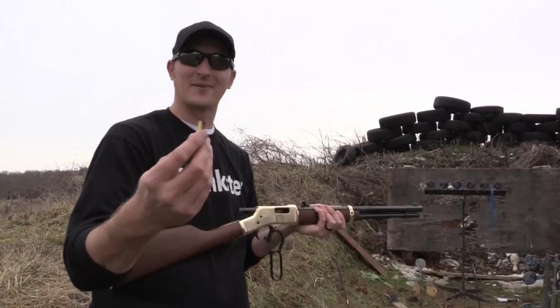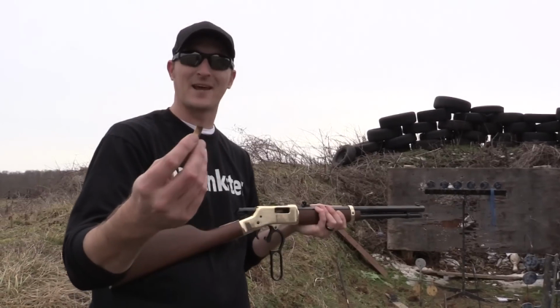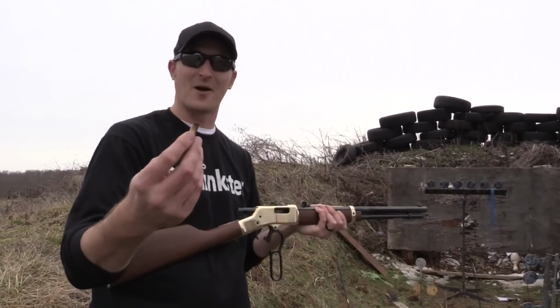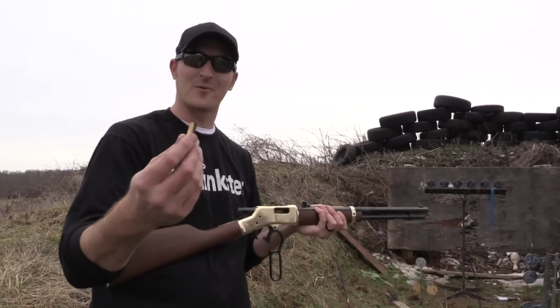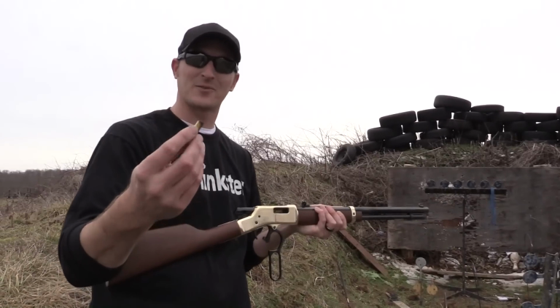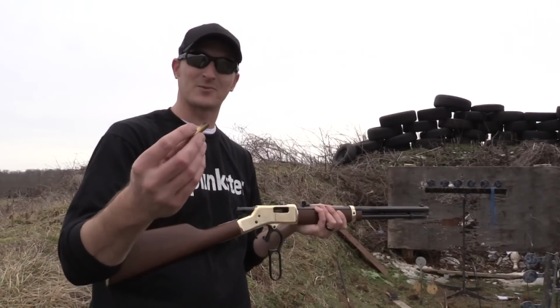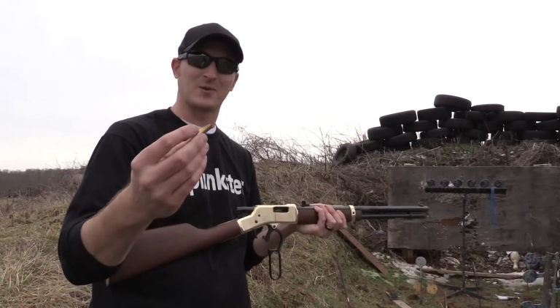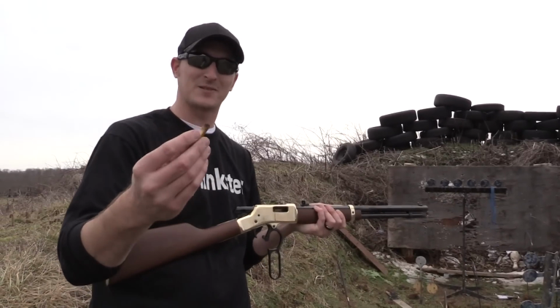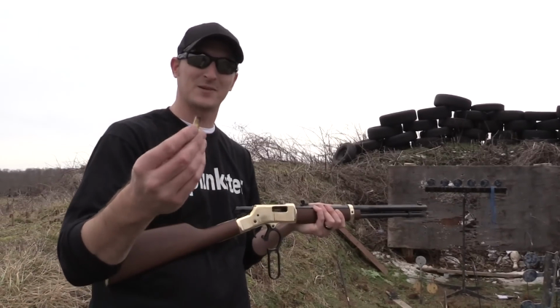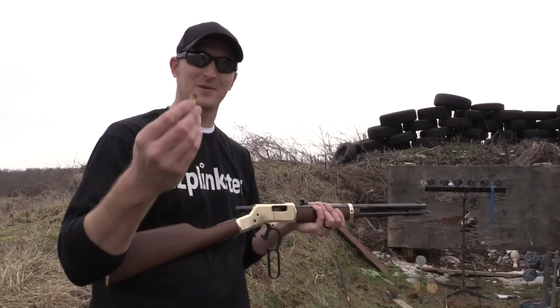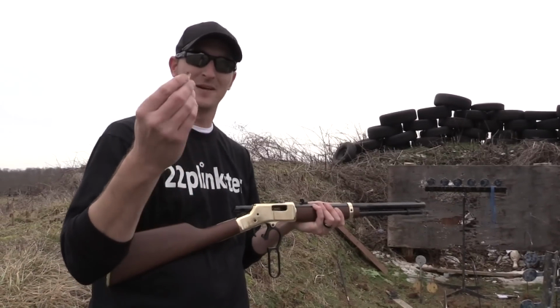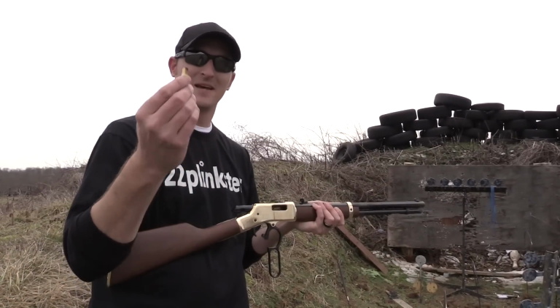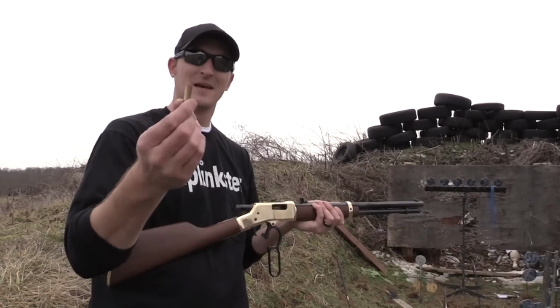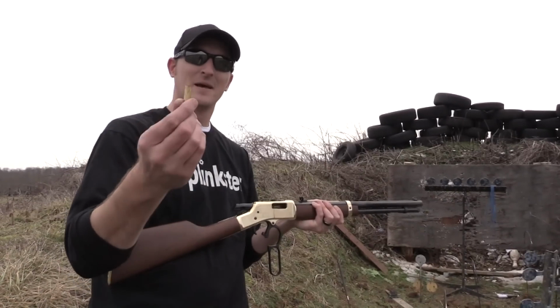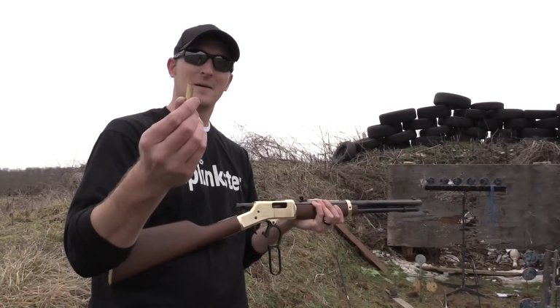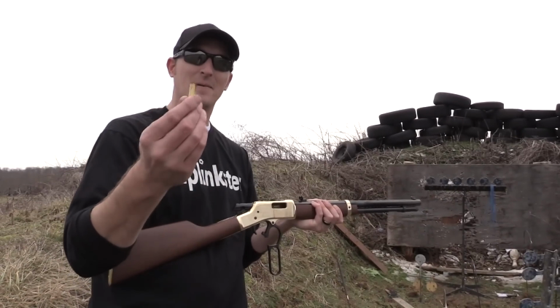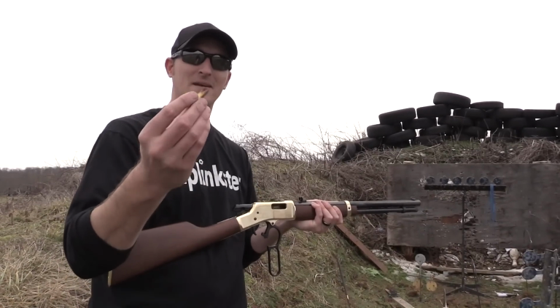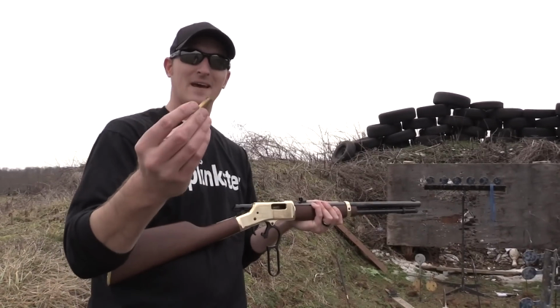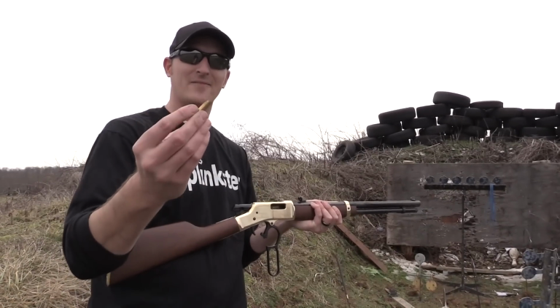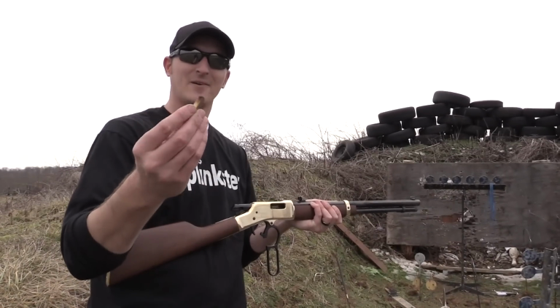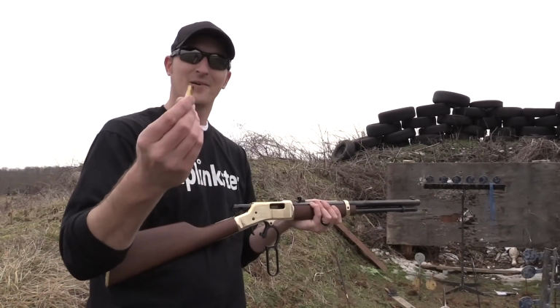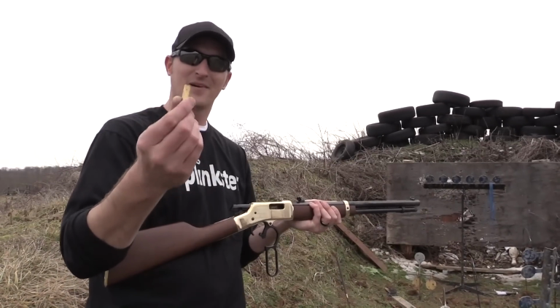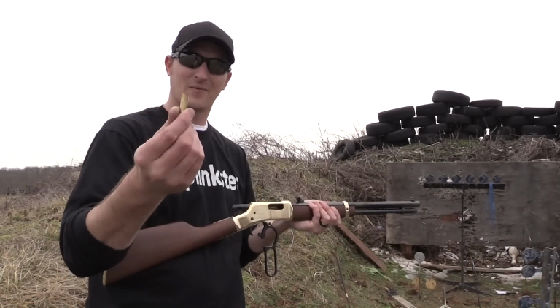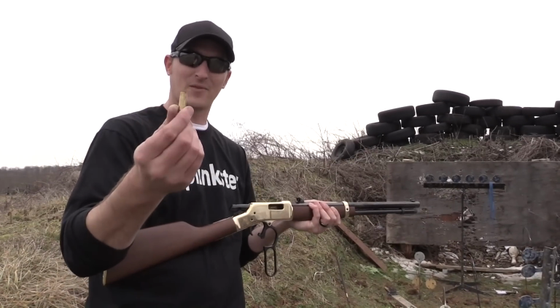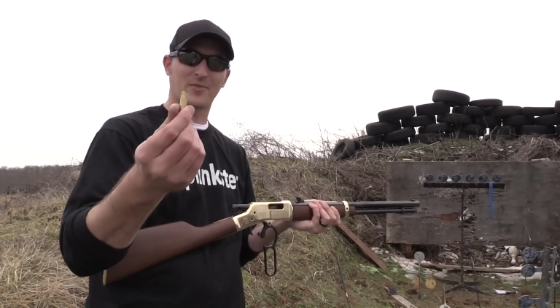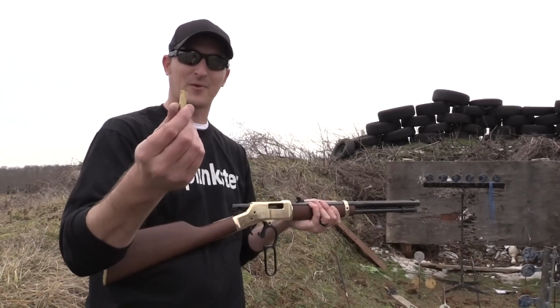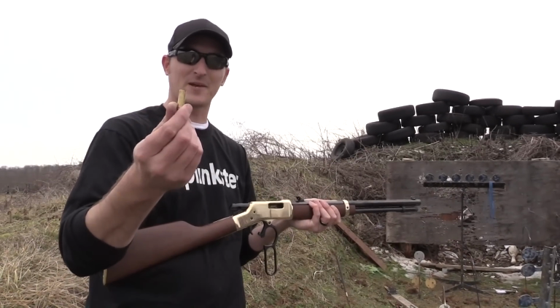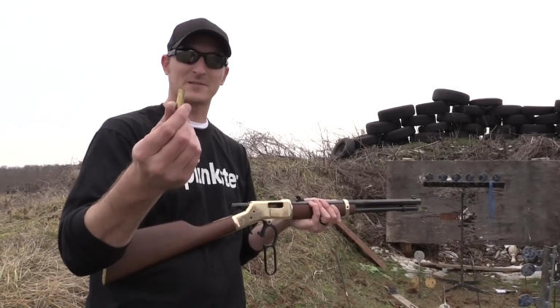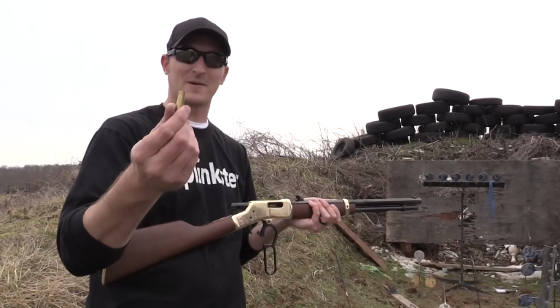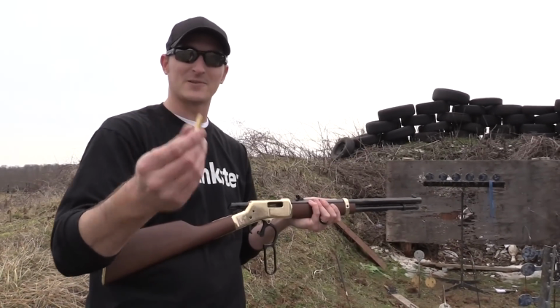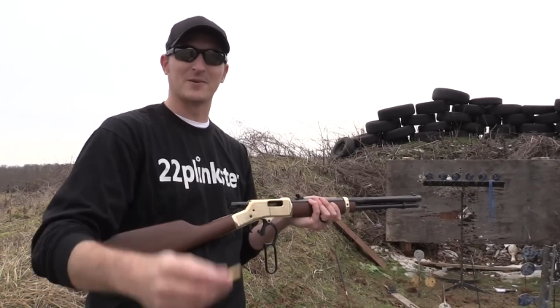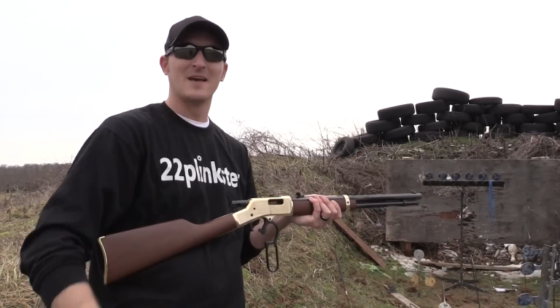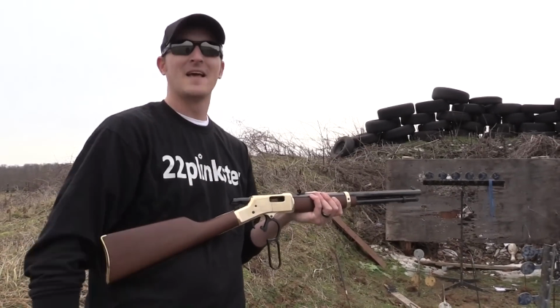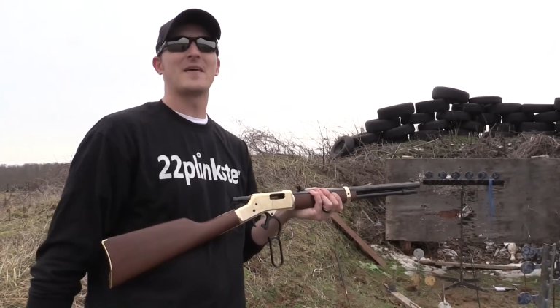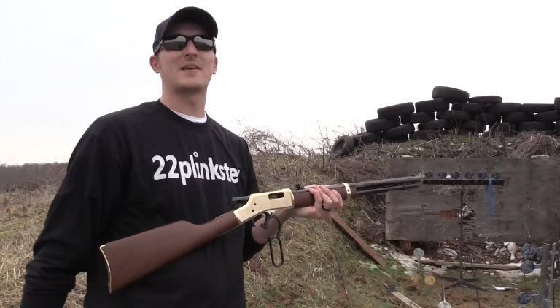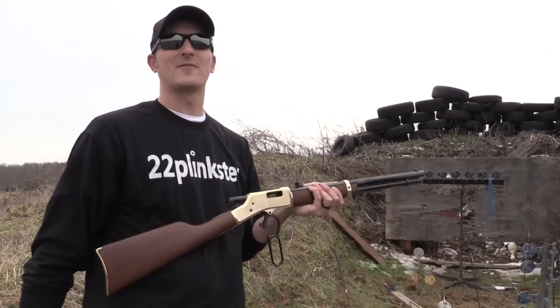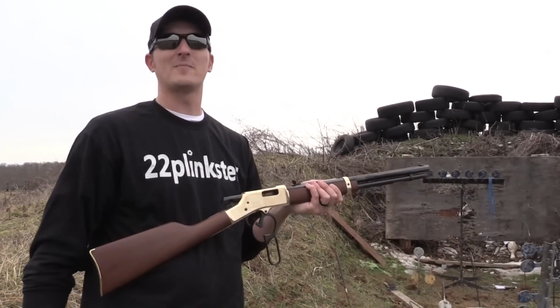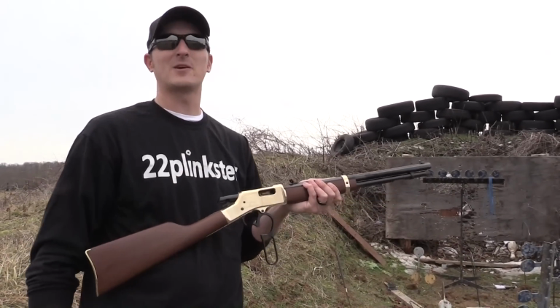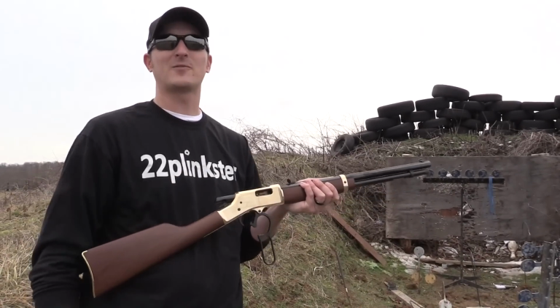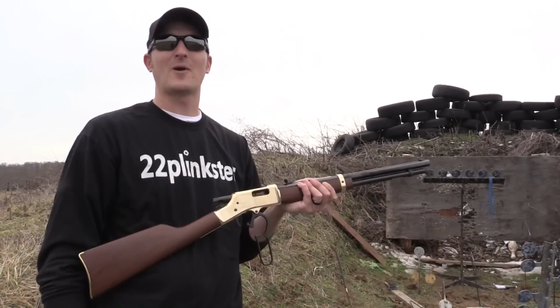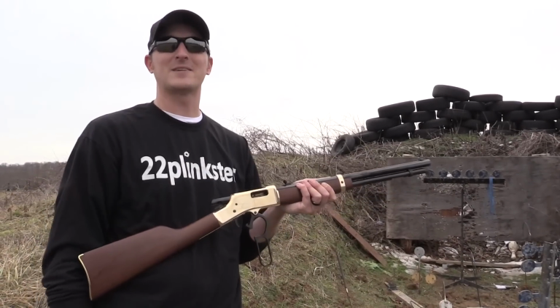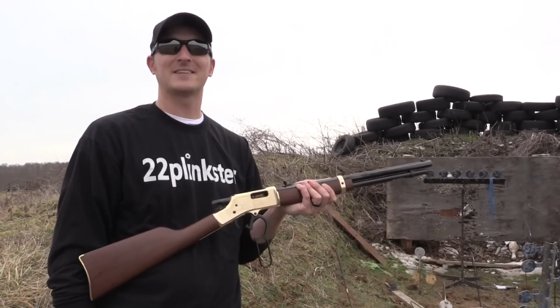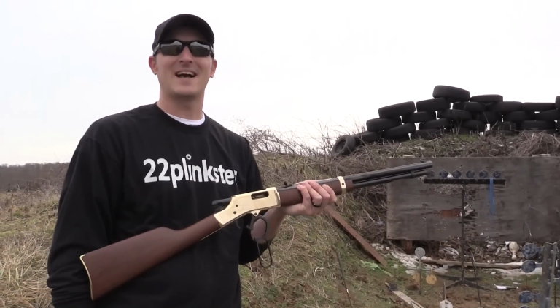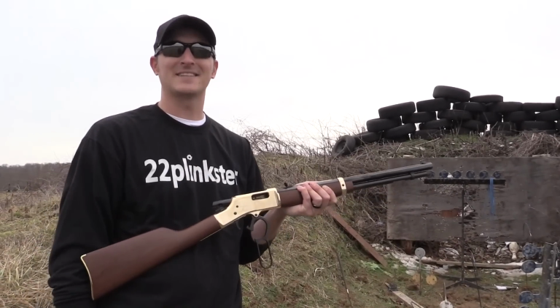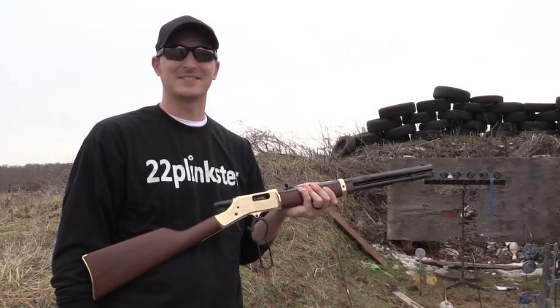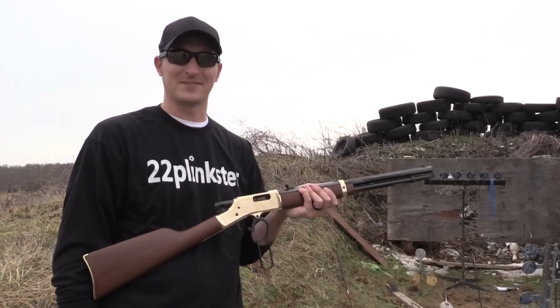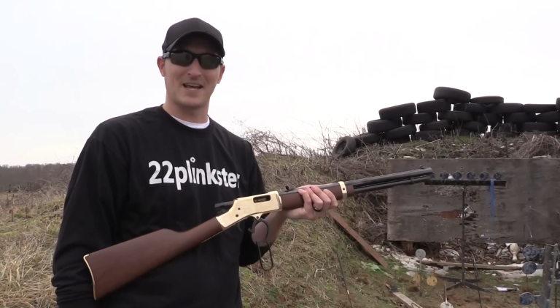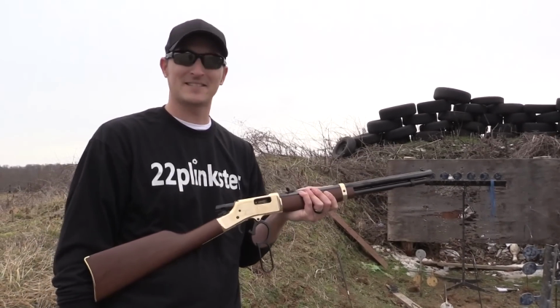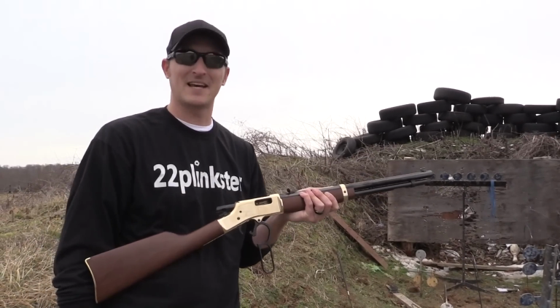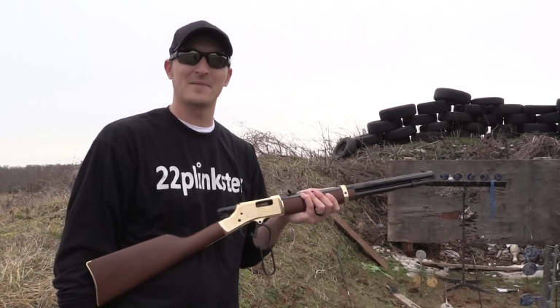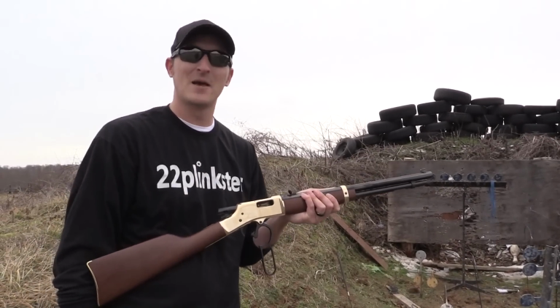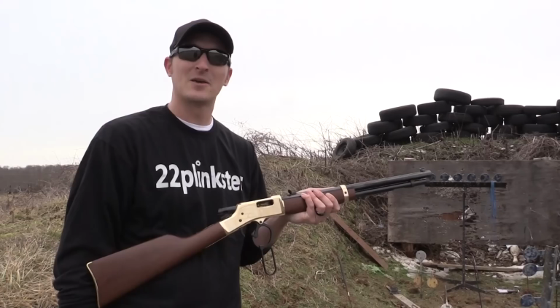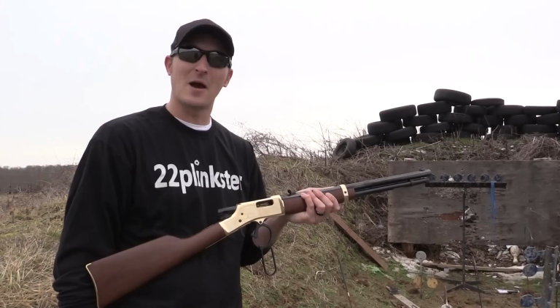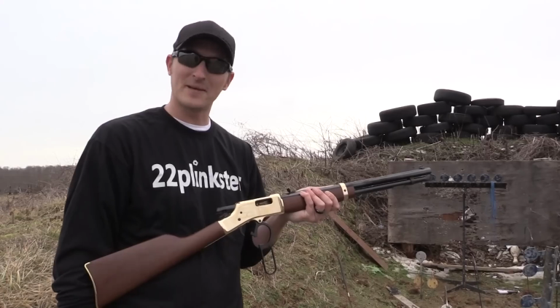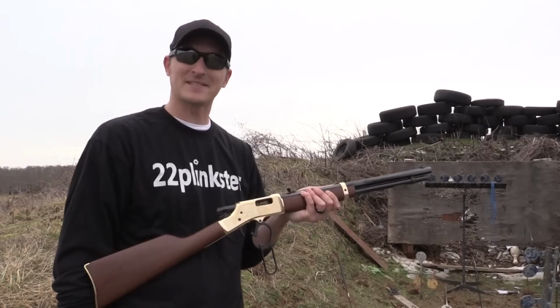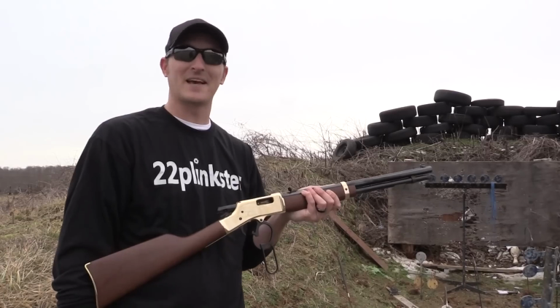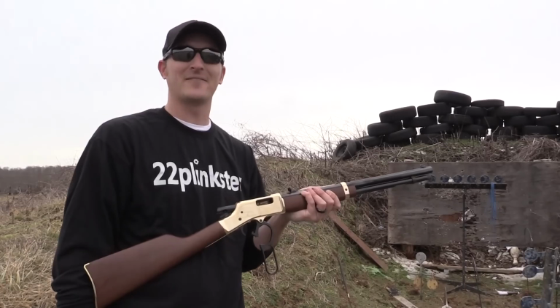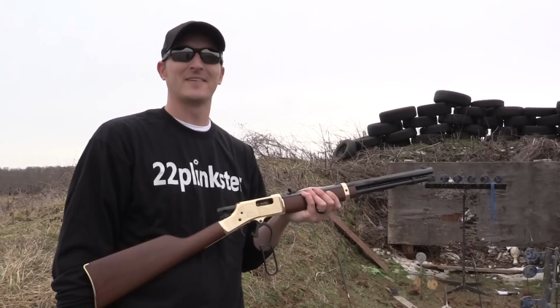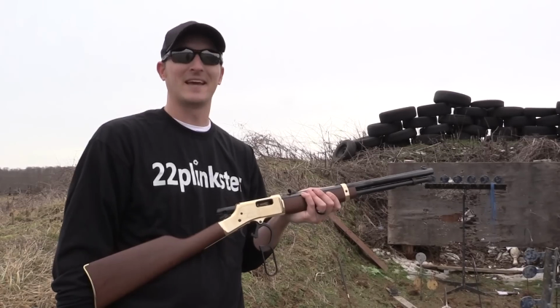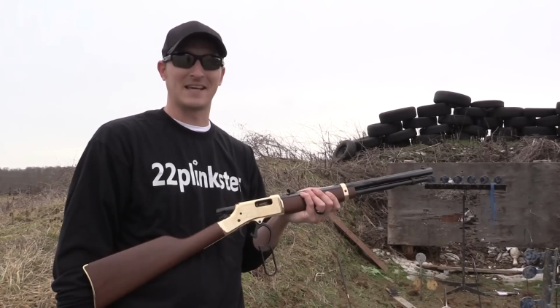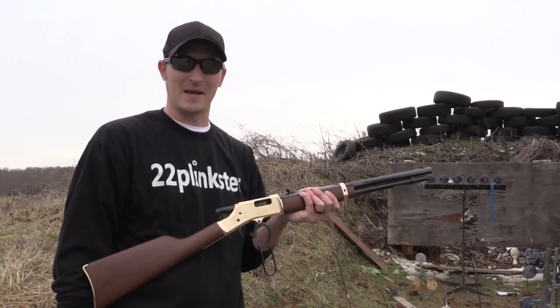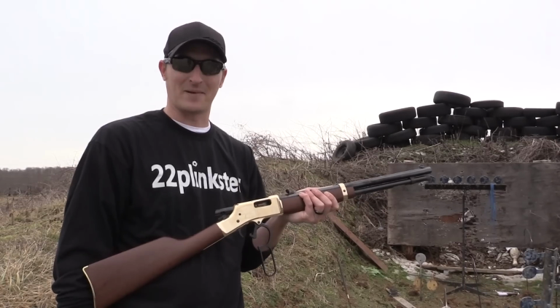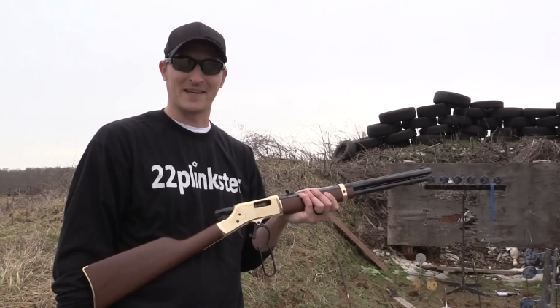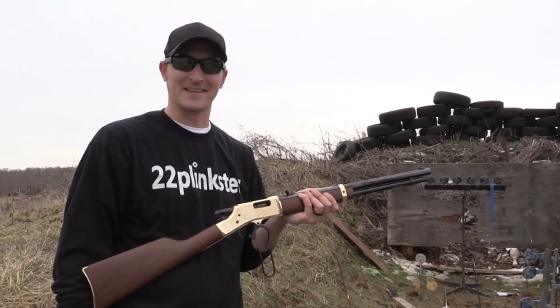I've done it all day long with the 22 but never with a 38 Special. Thank you very much for watching, guys. Until next time, y'all be safe and keep plinking.